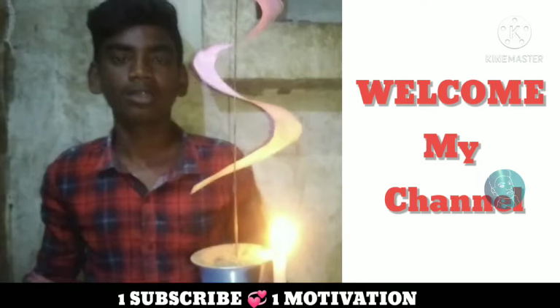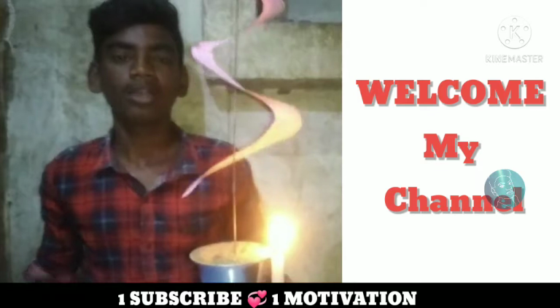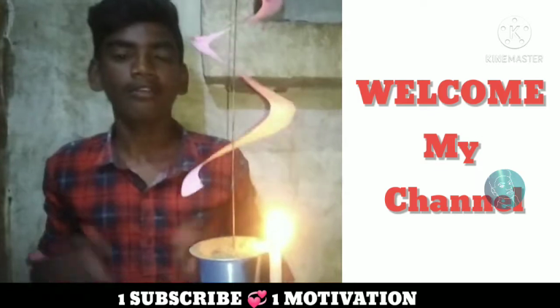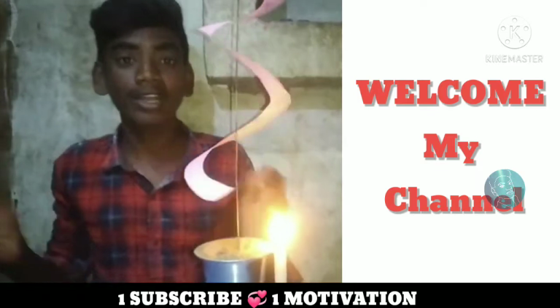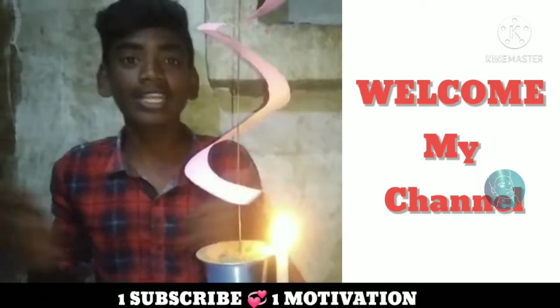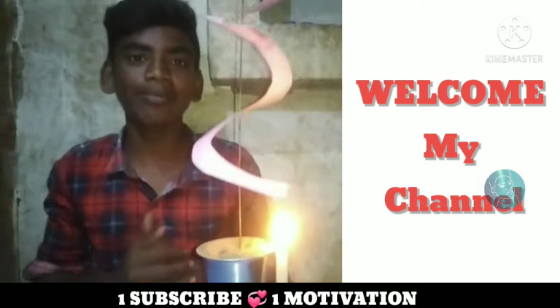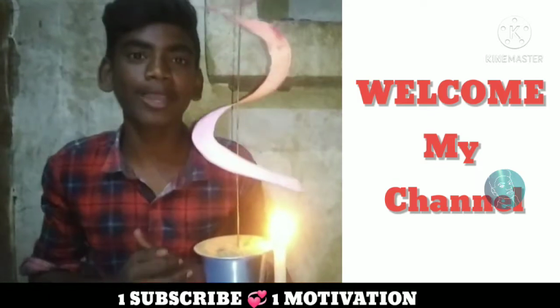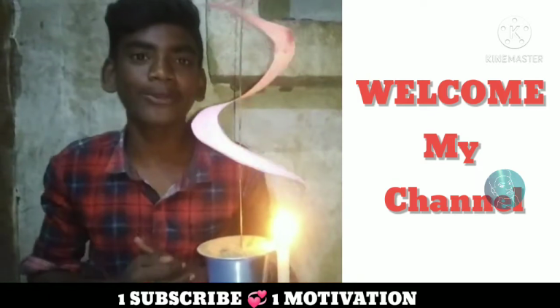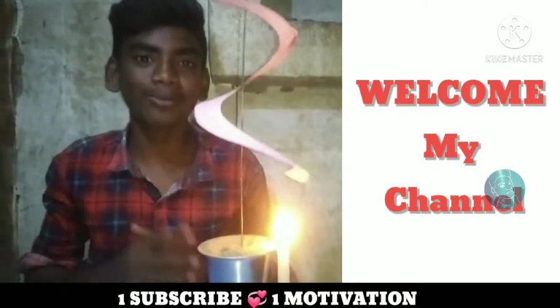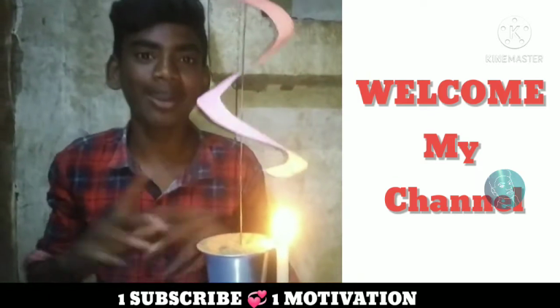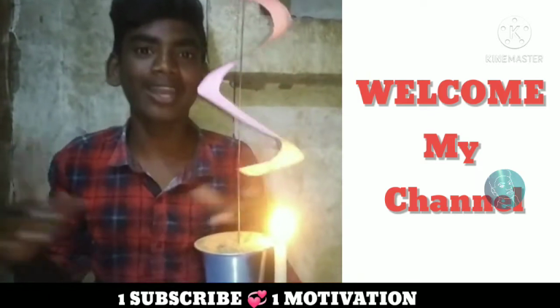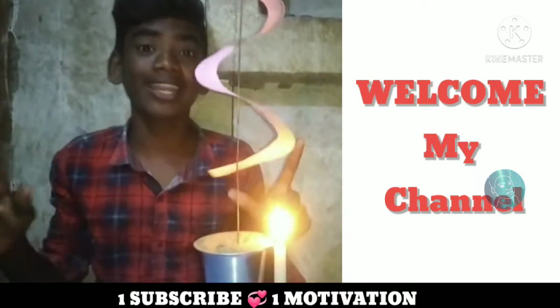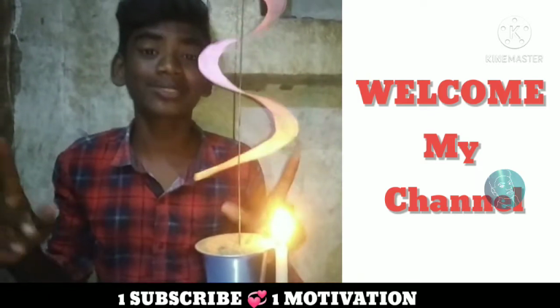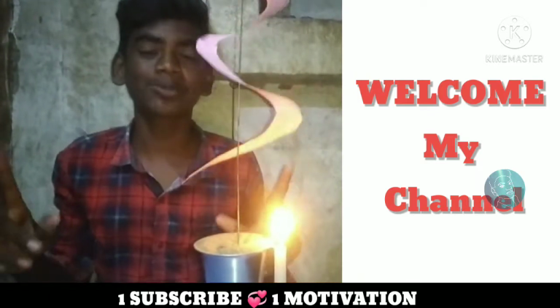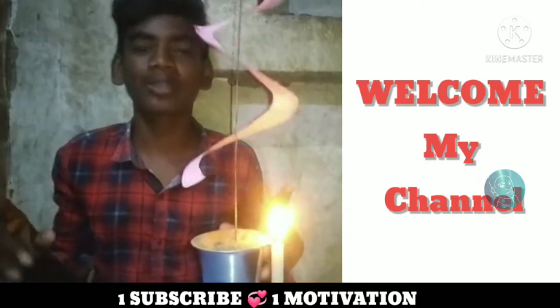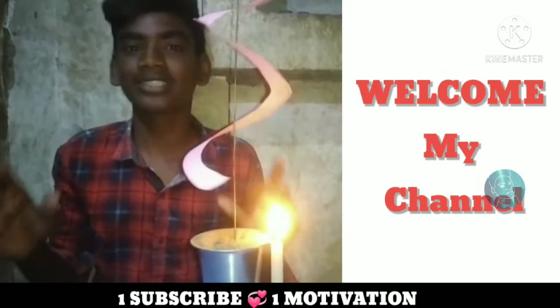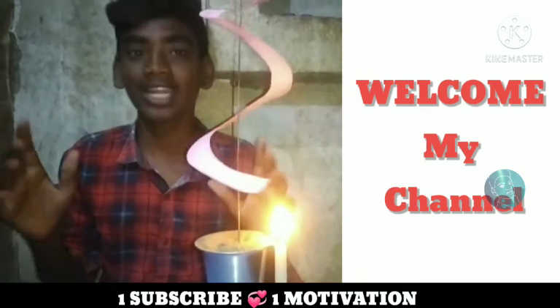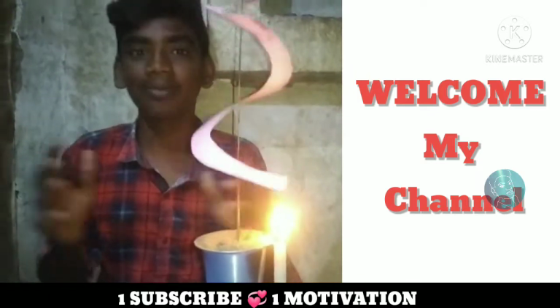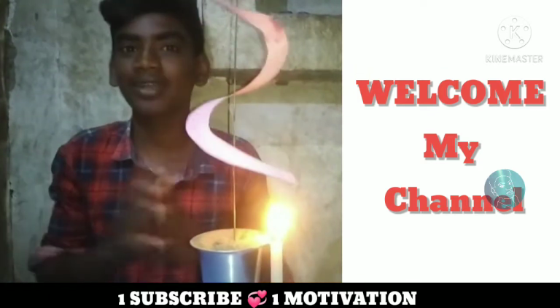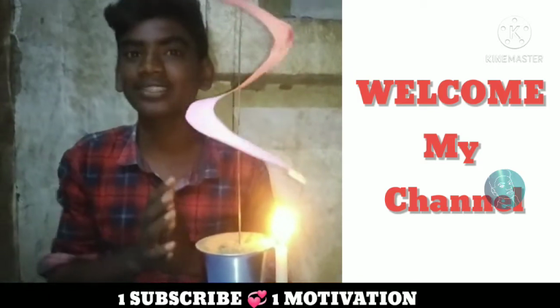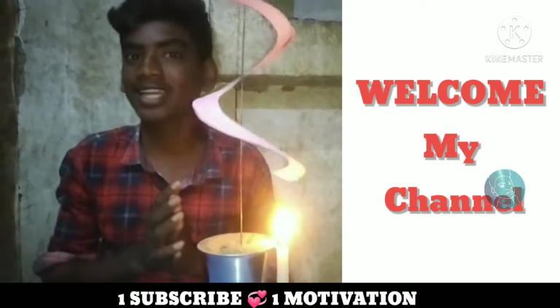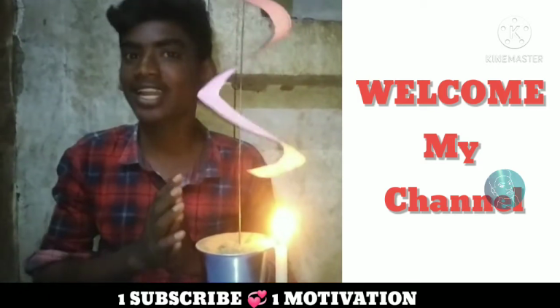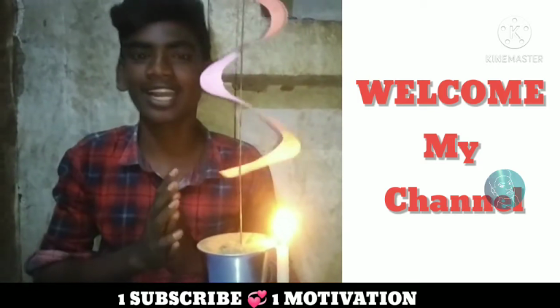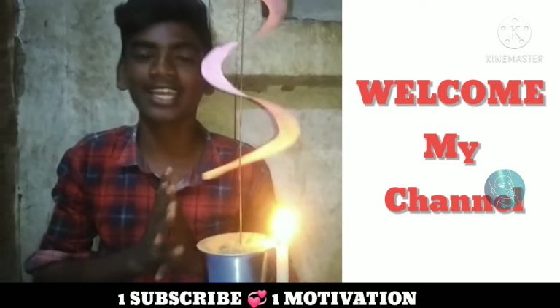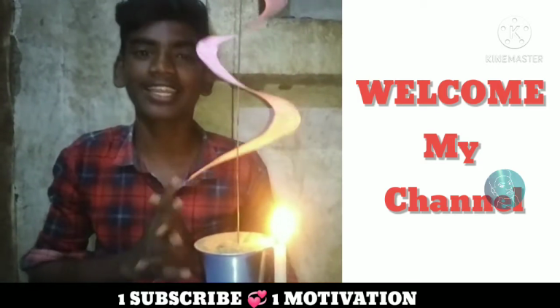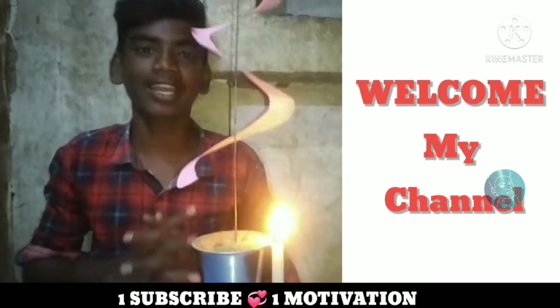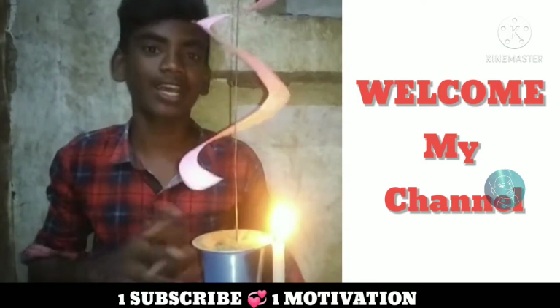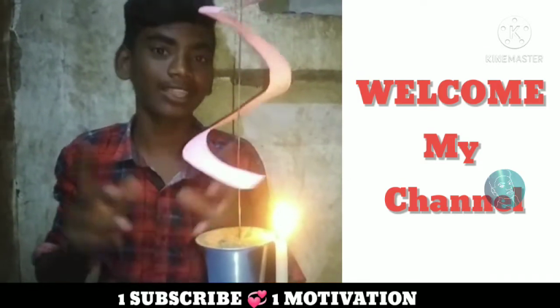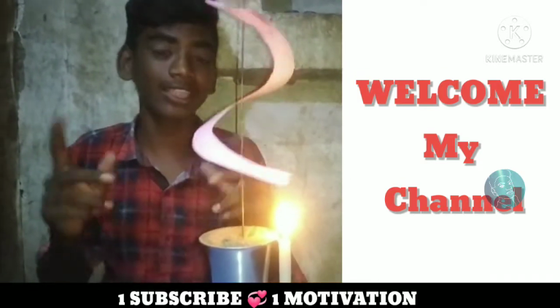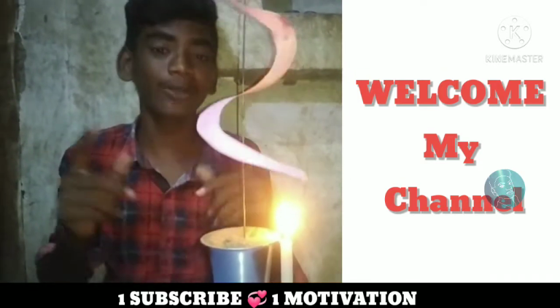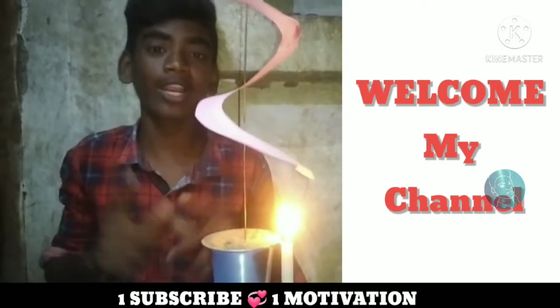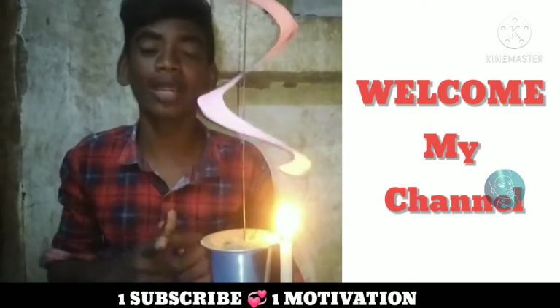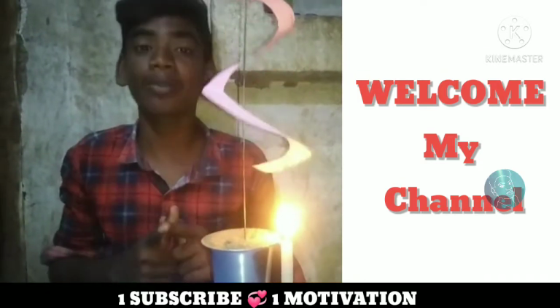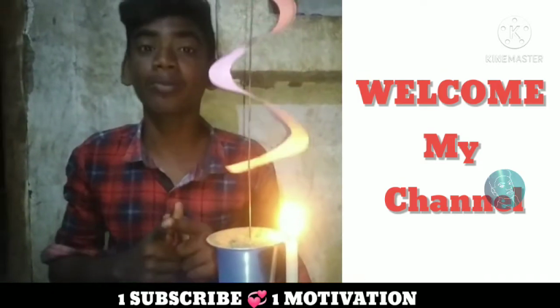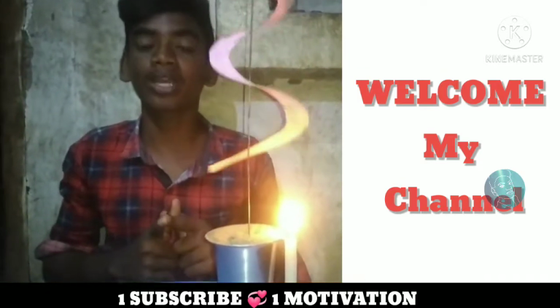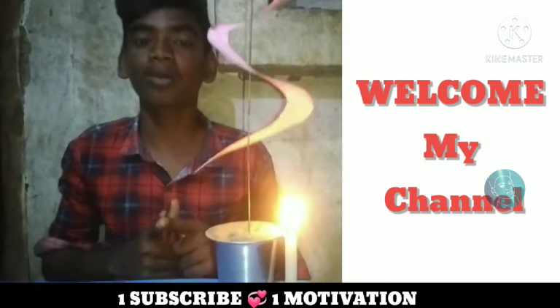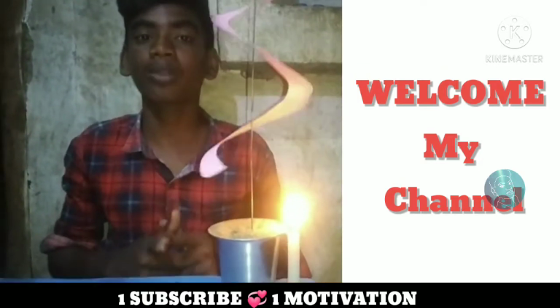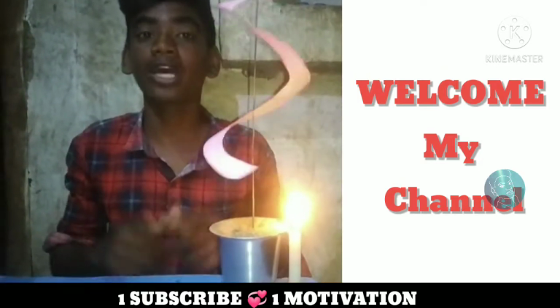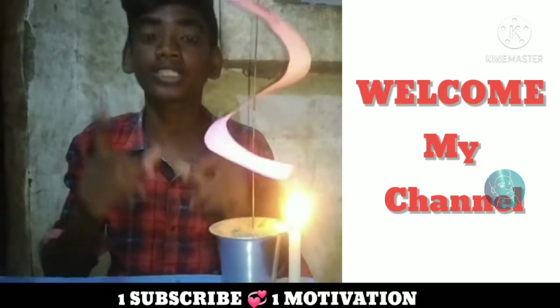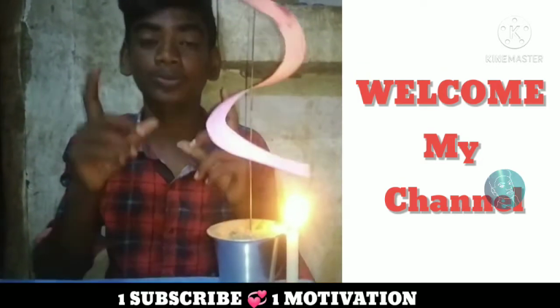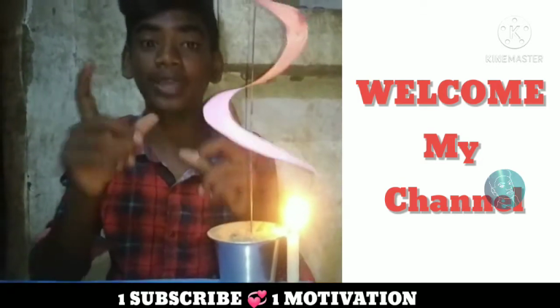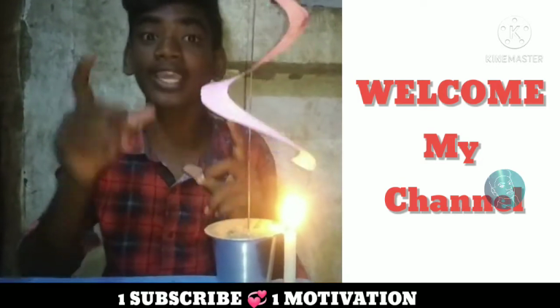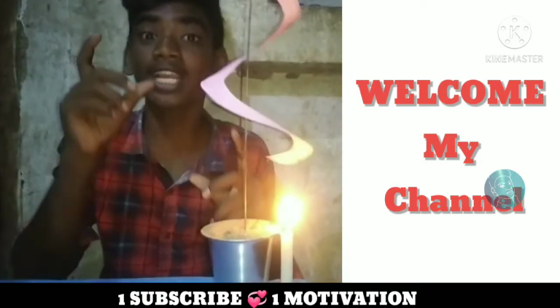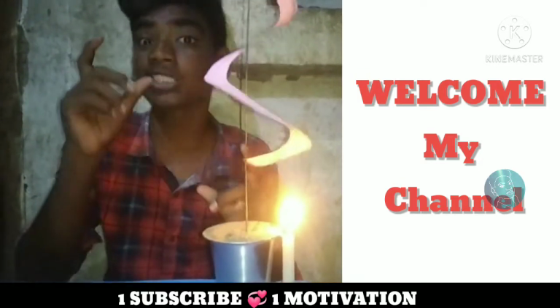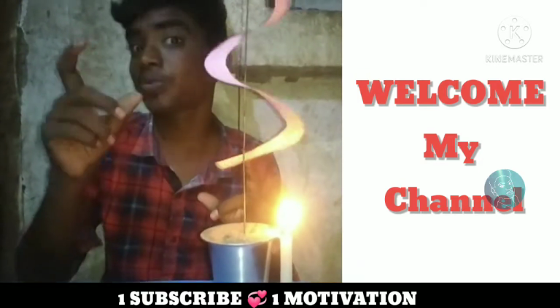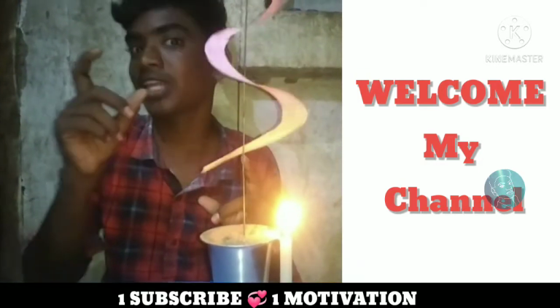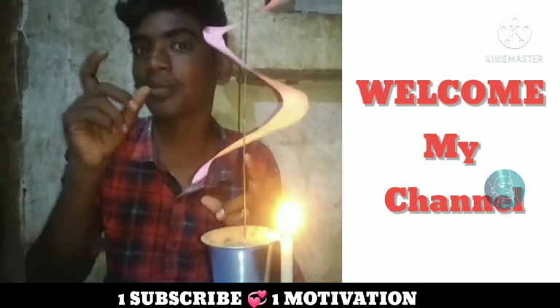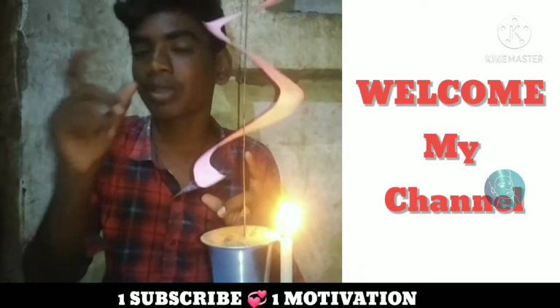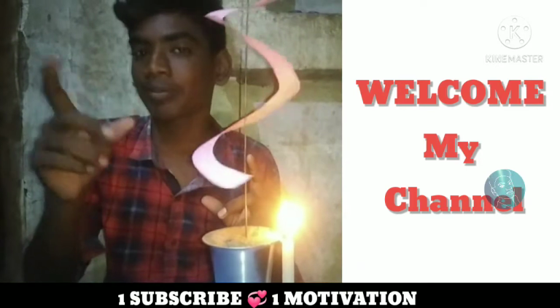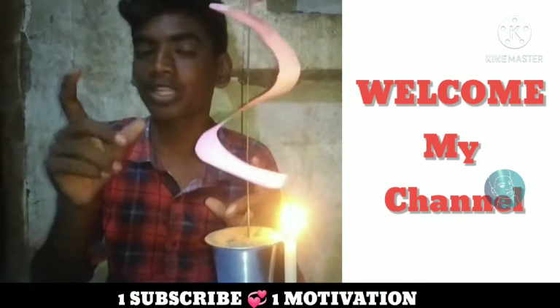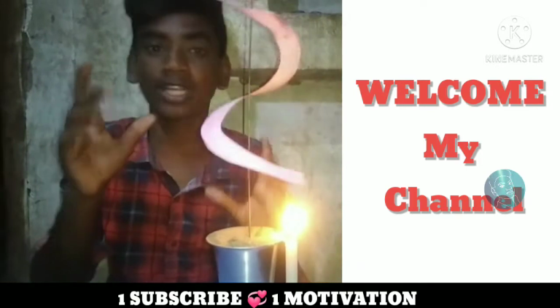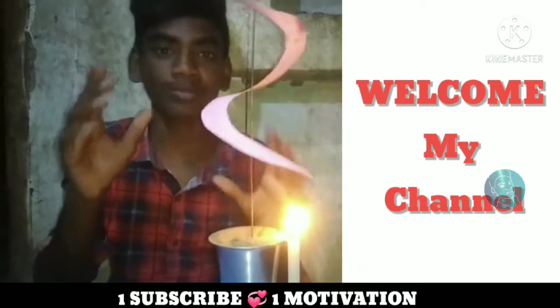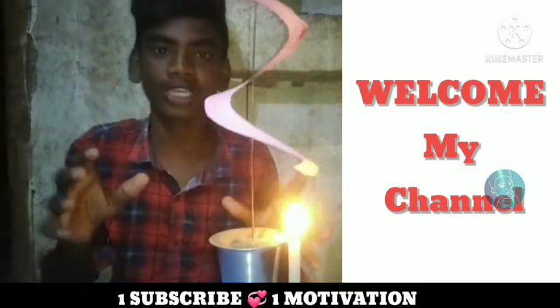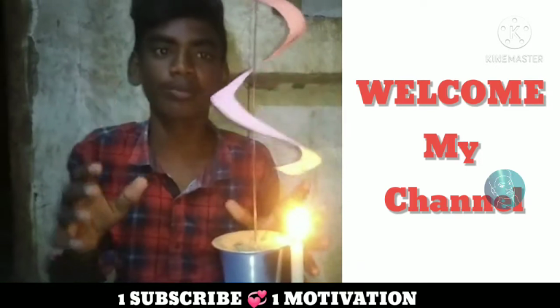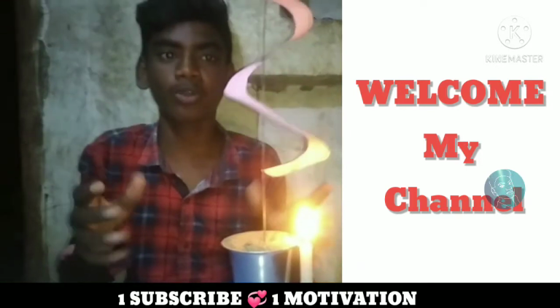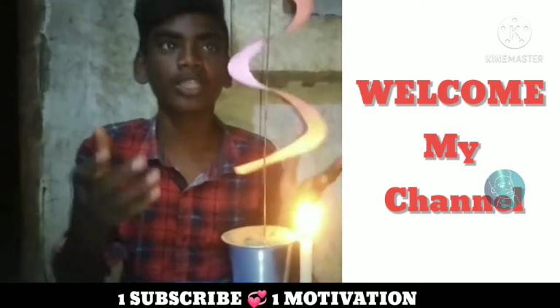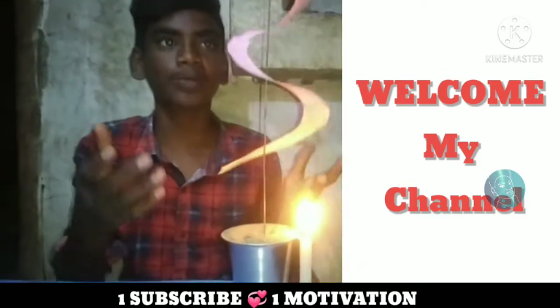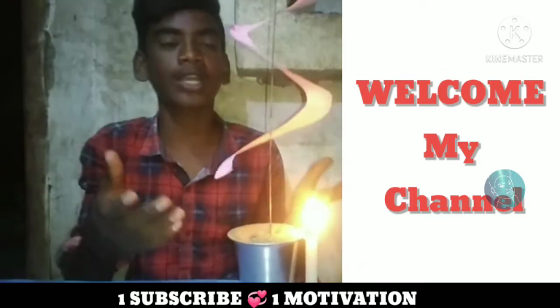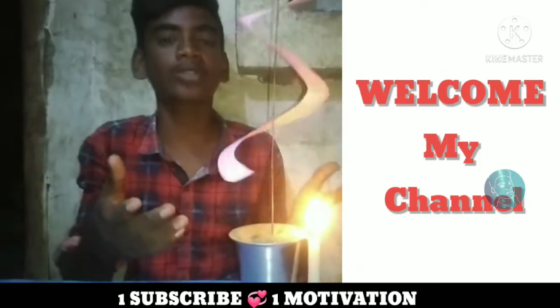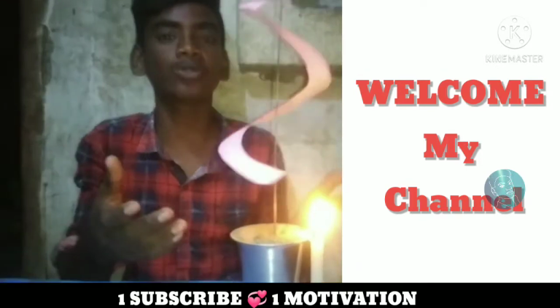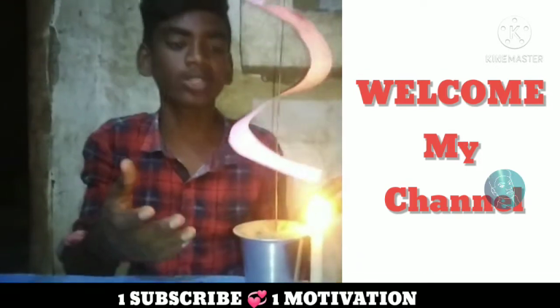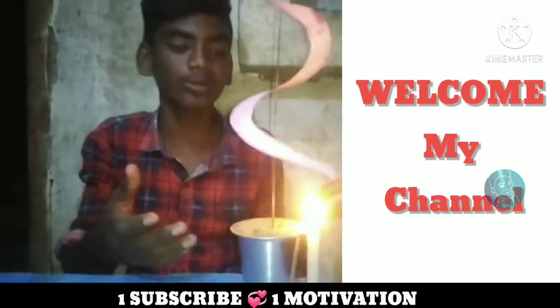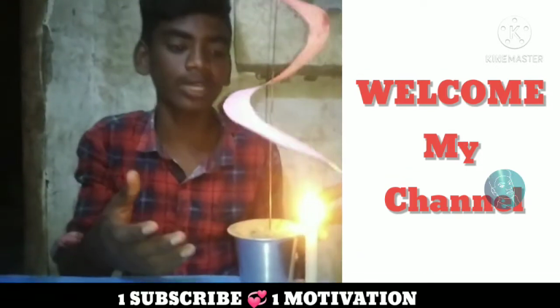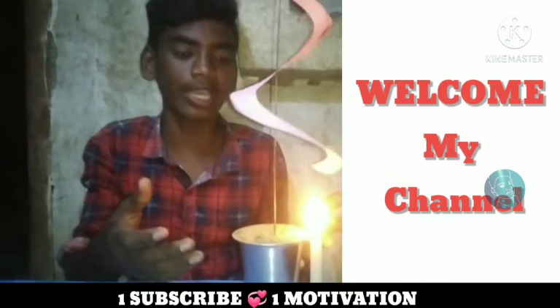Welcome back to MaraNexTriFans, my friends. We are doing a spiral spinning paper. Let's see what we are doing.